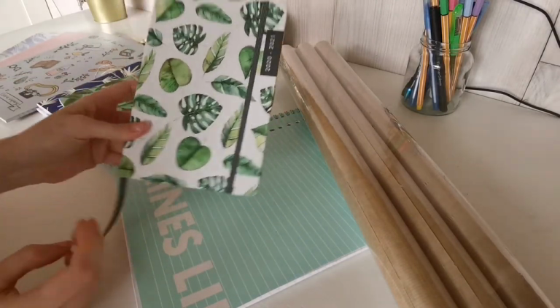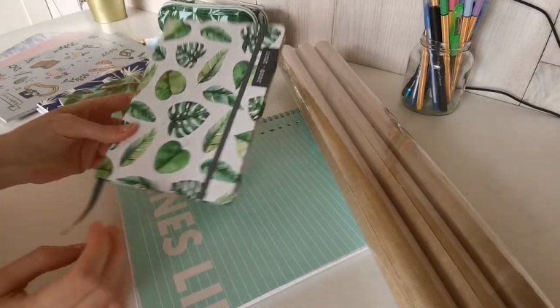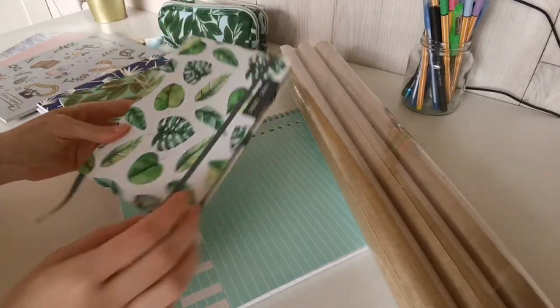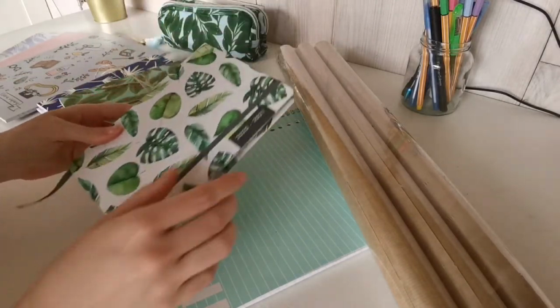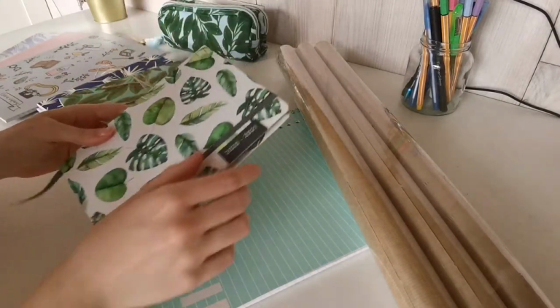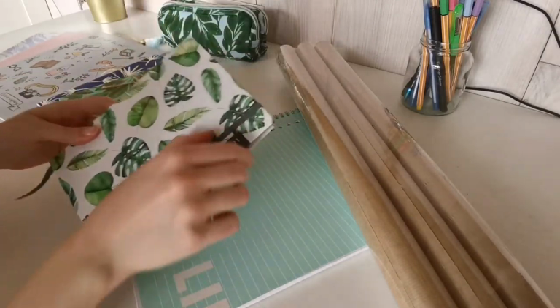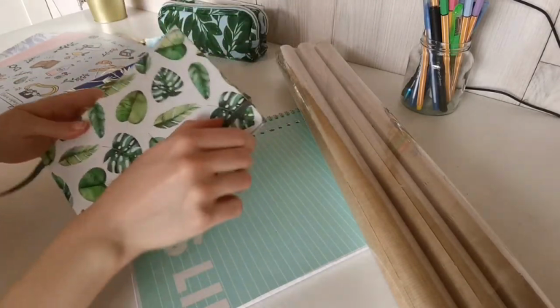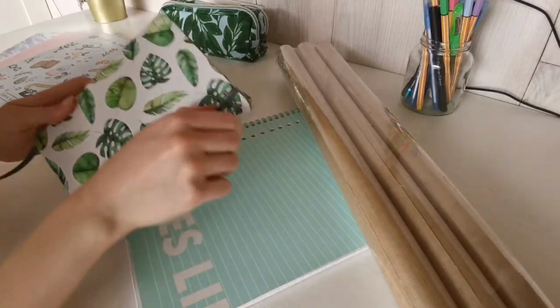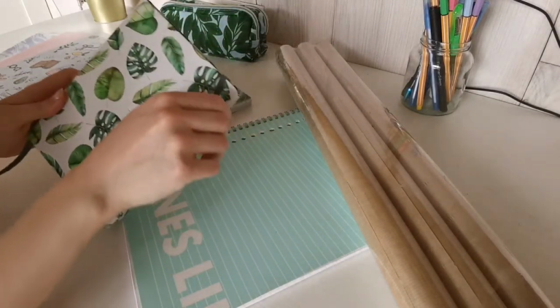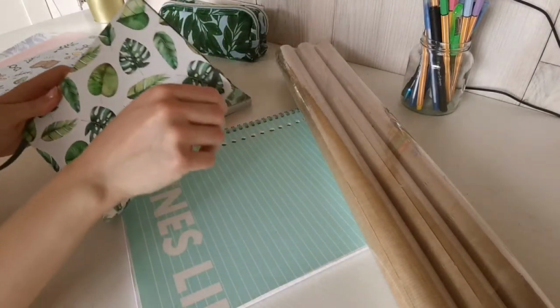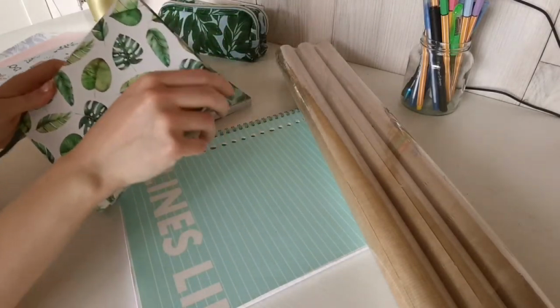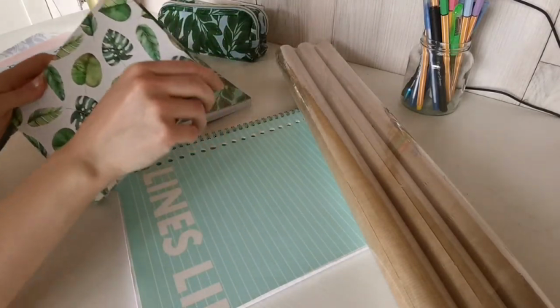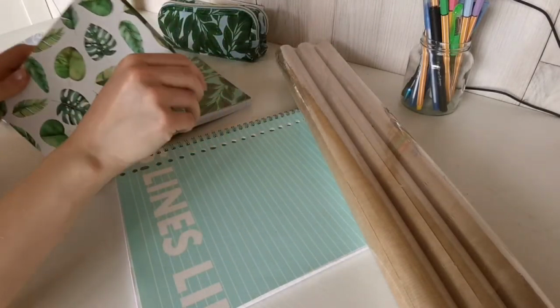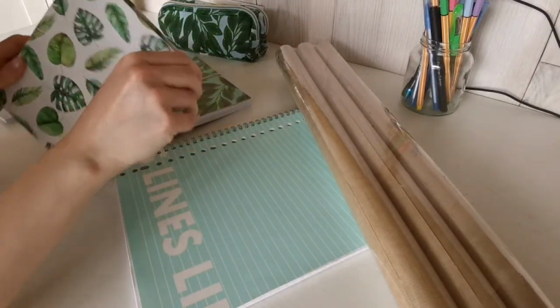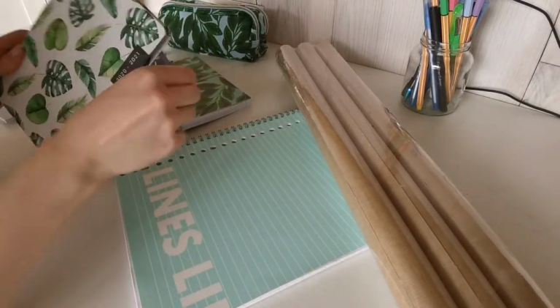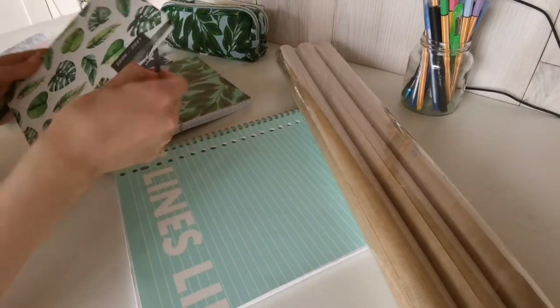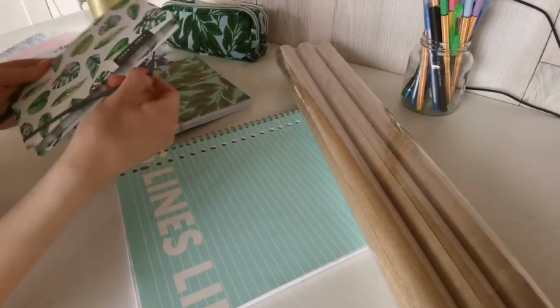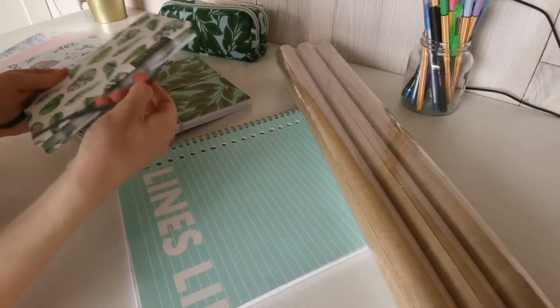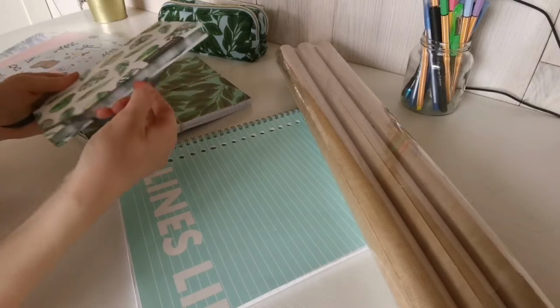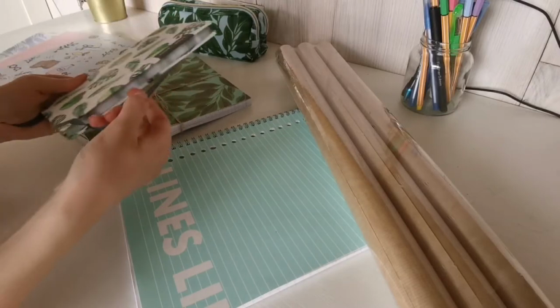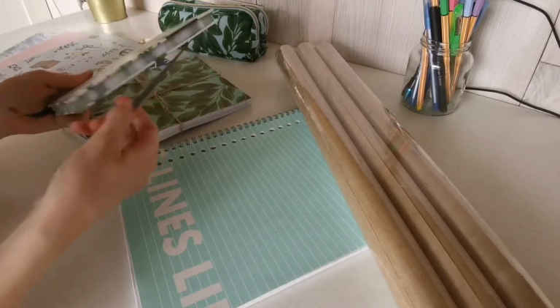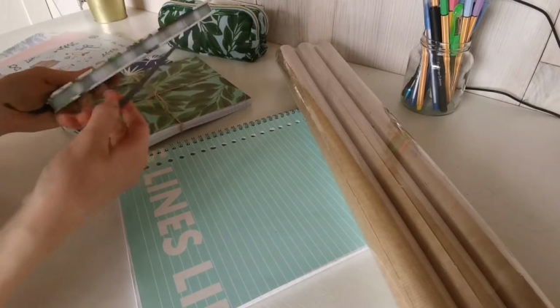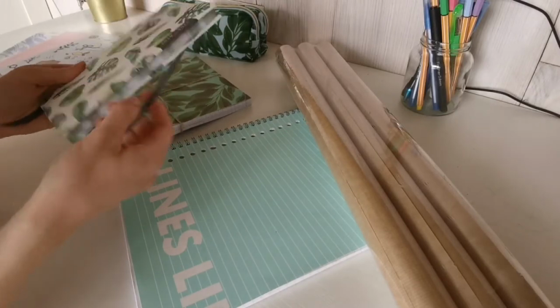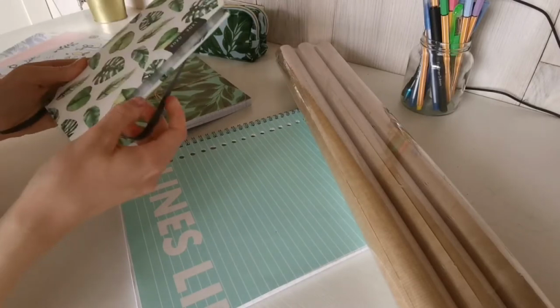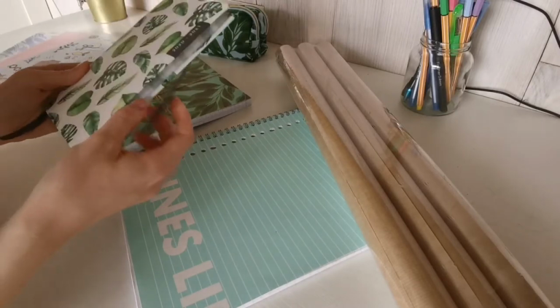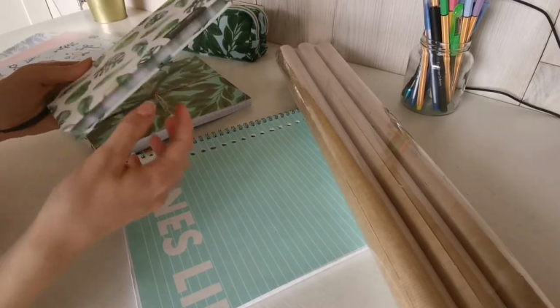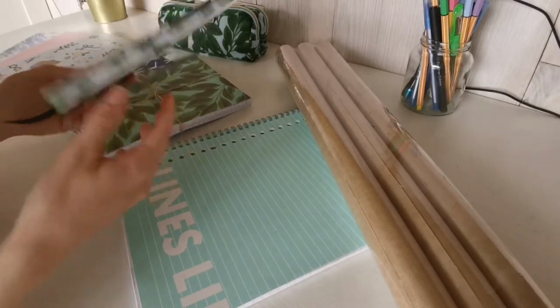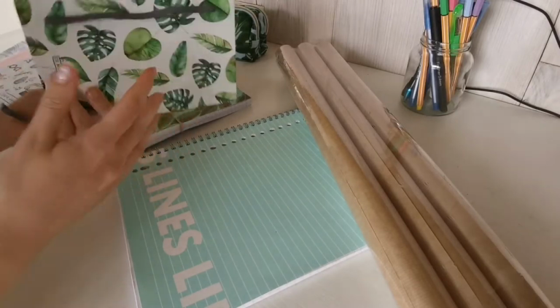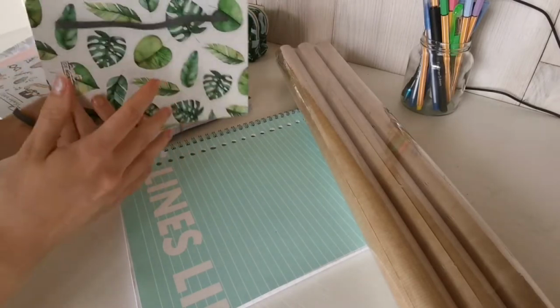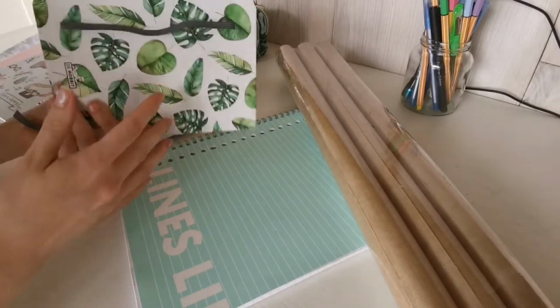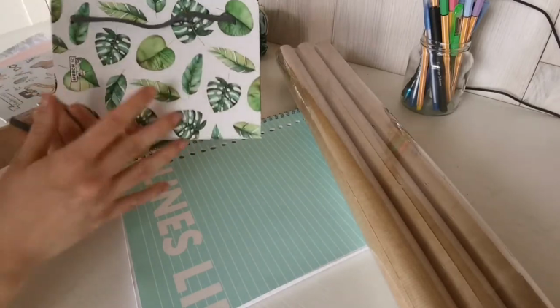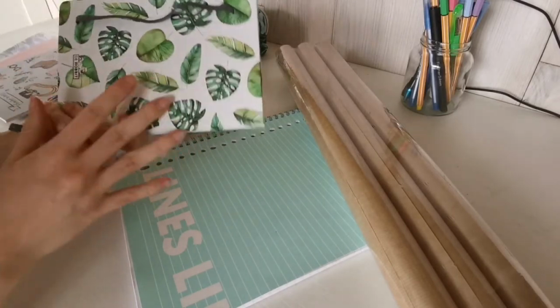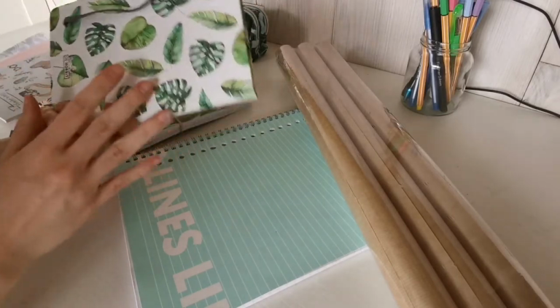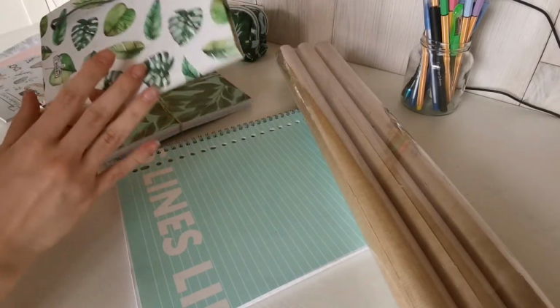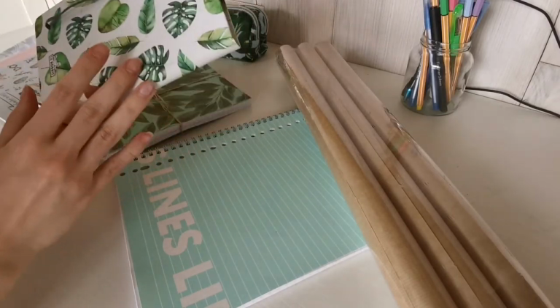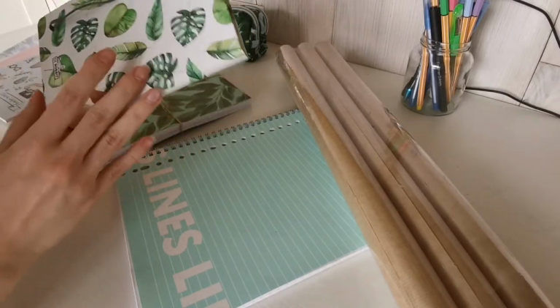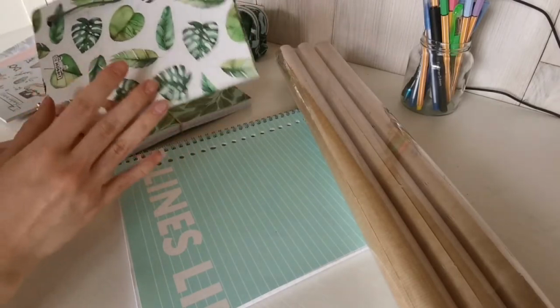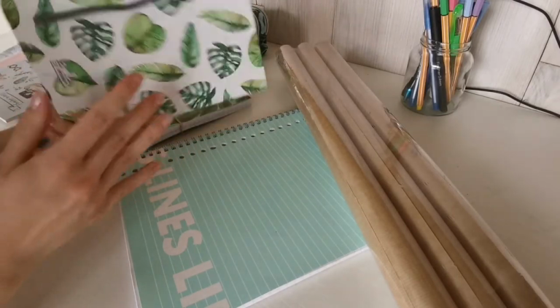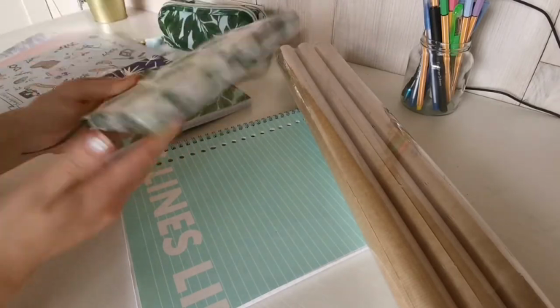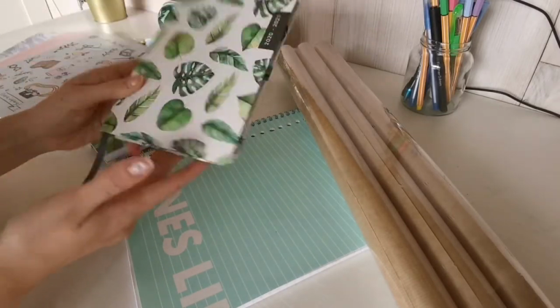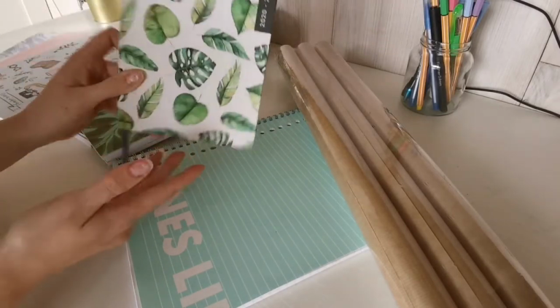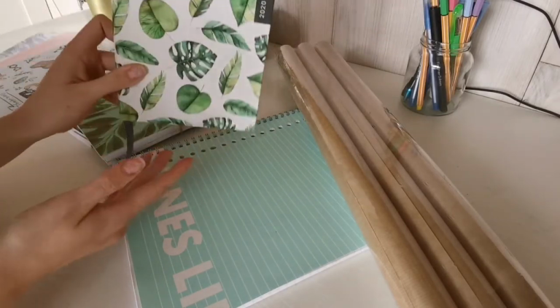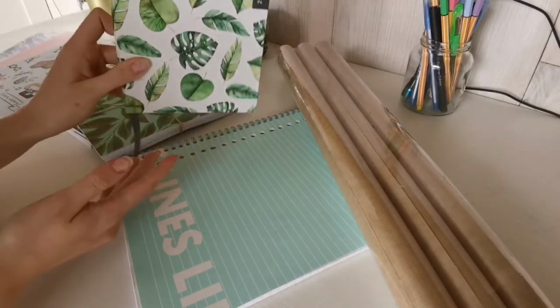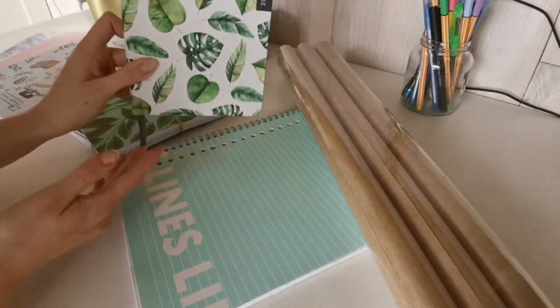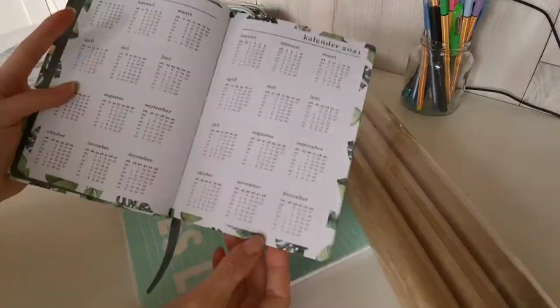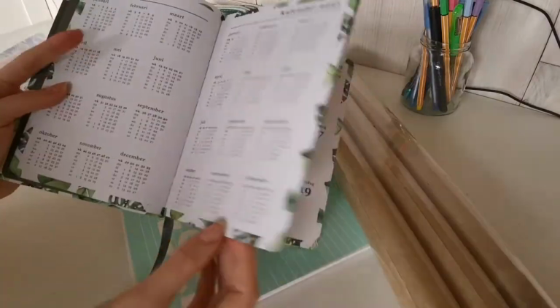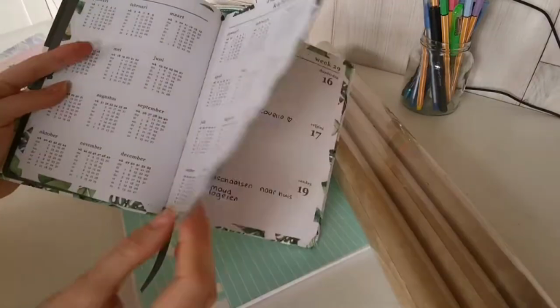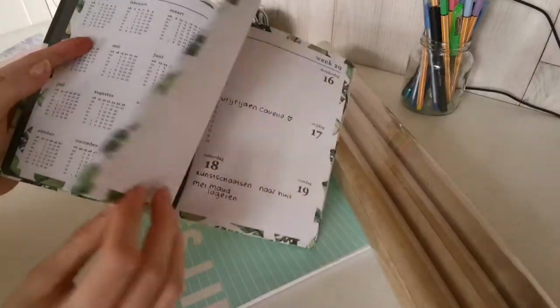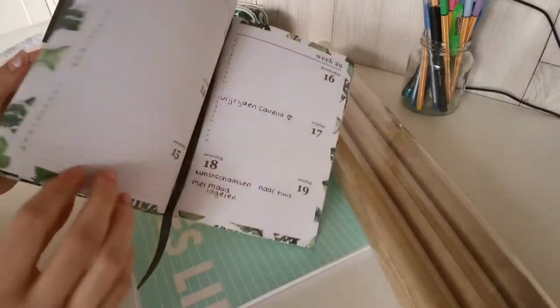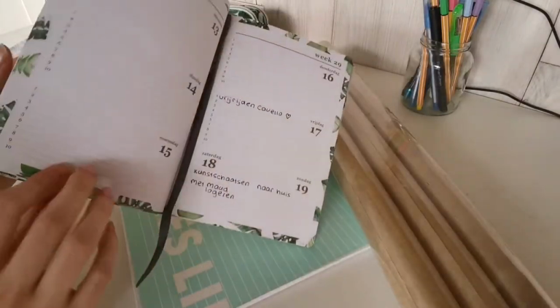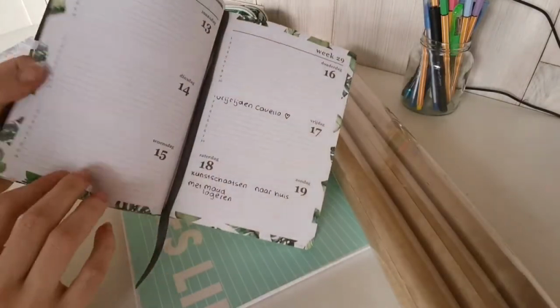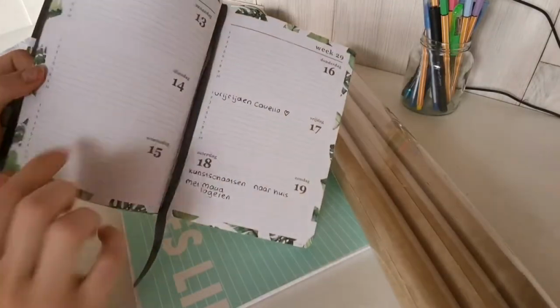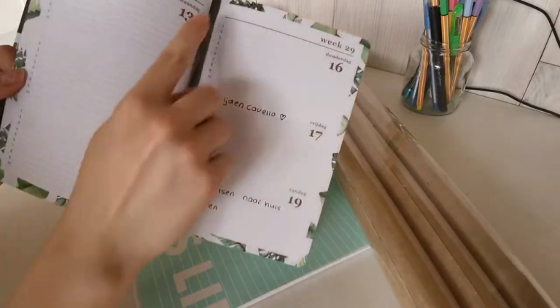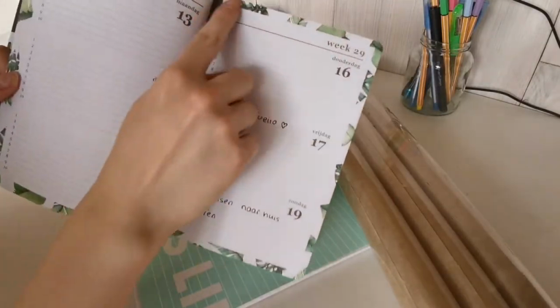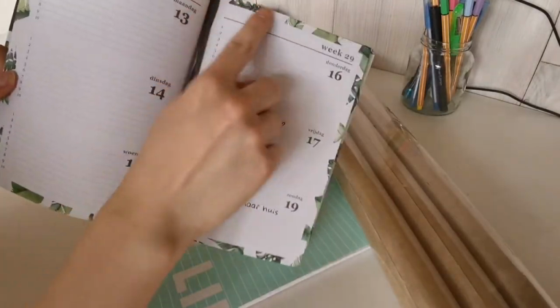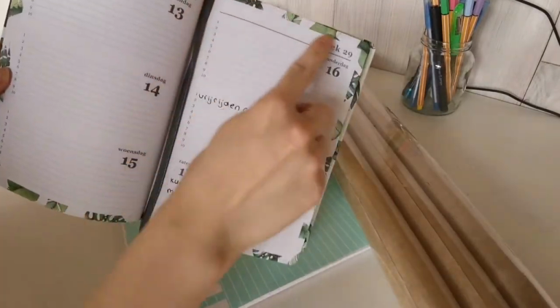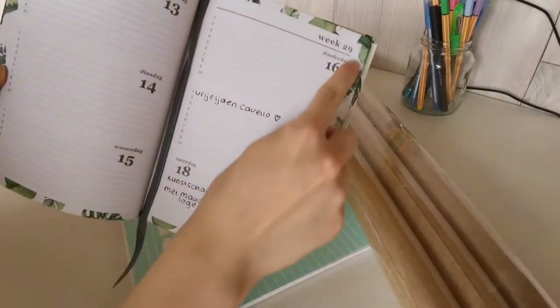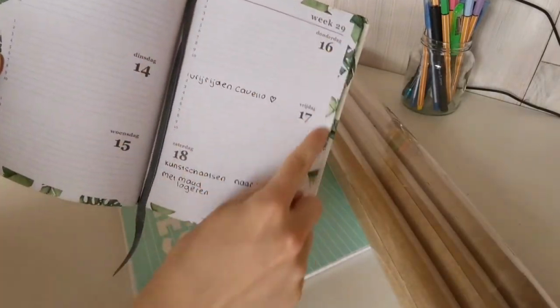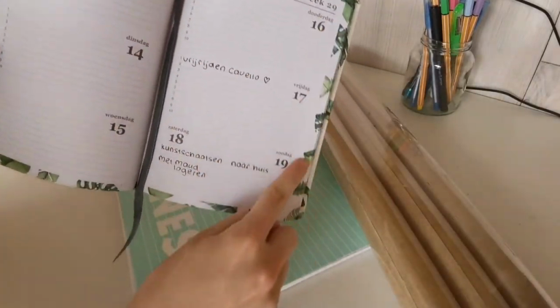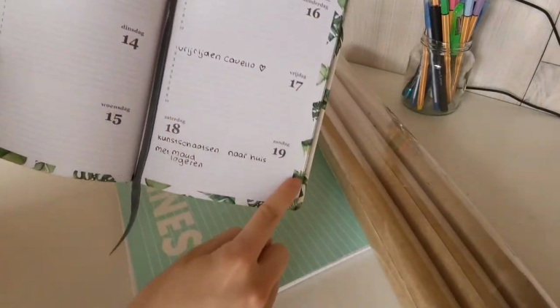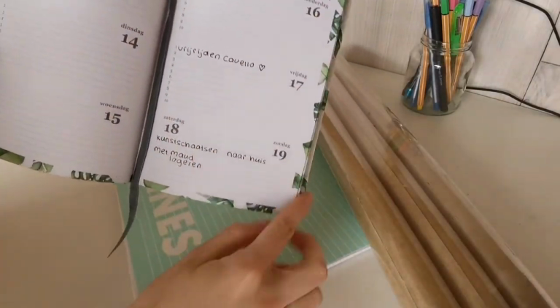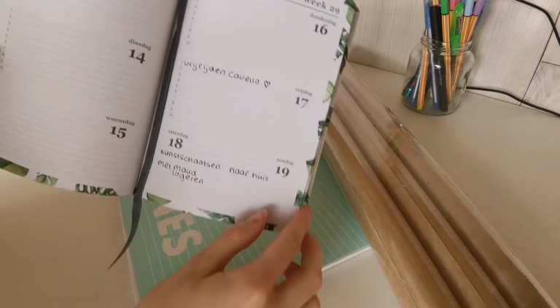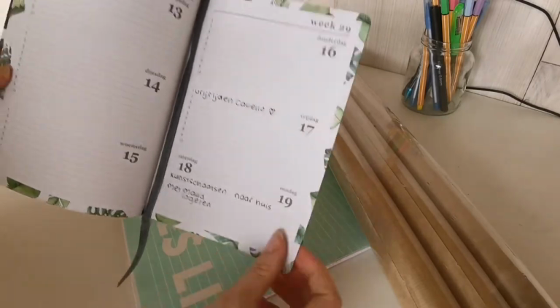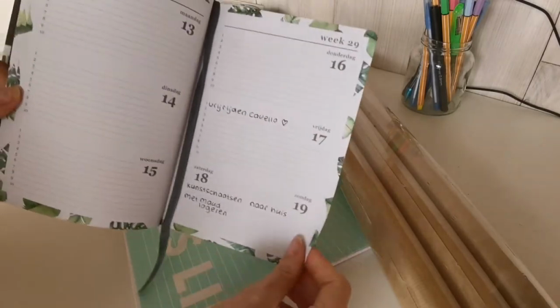I will start off with my planner agenda. As you can see it is plant themed, as most of my school supplies are.